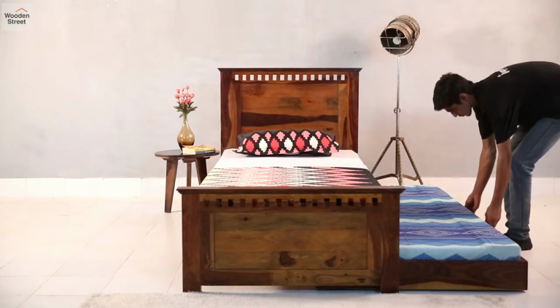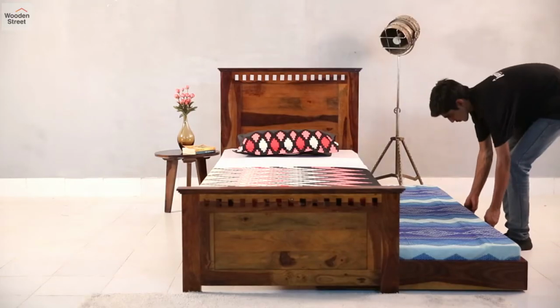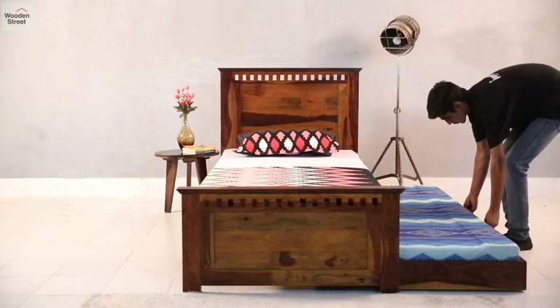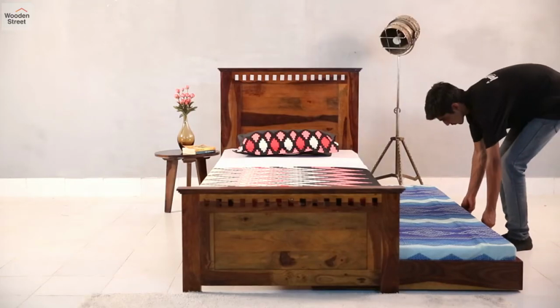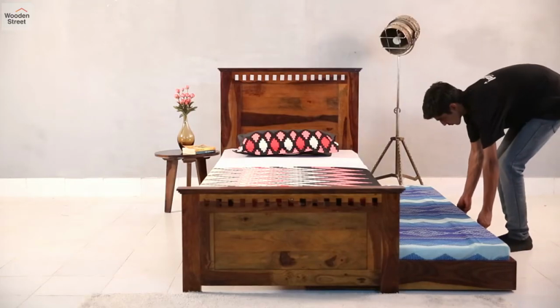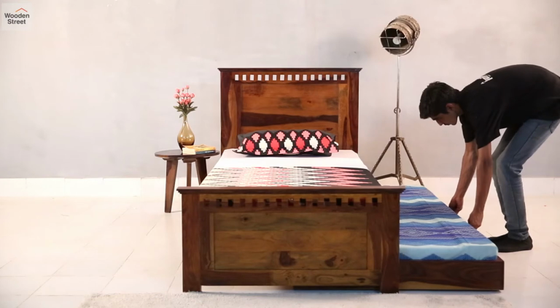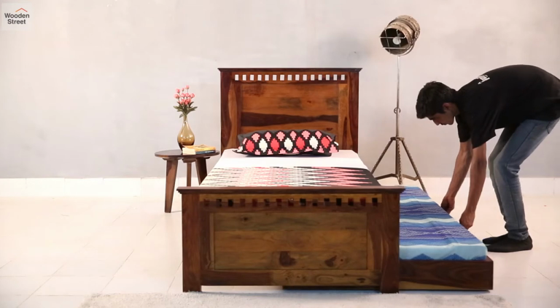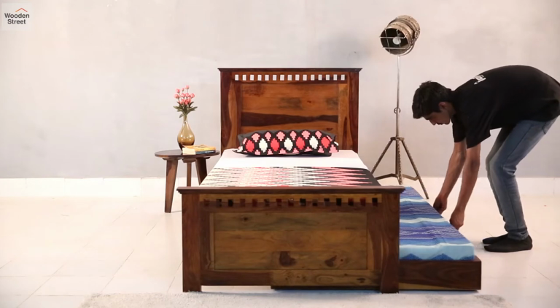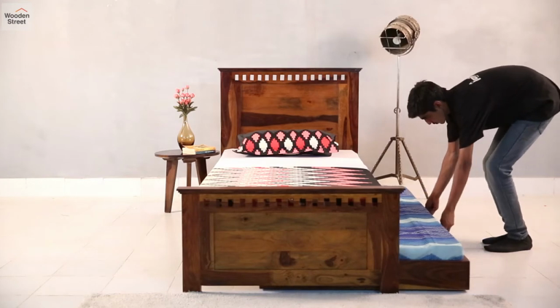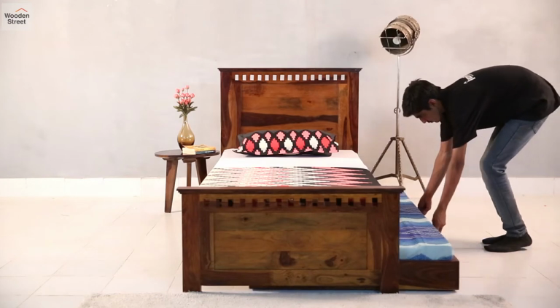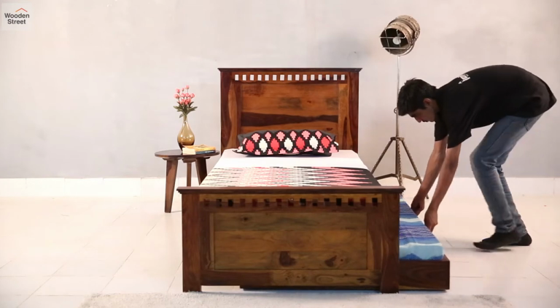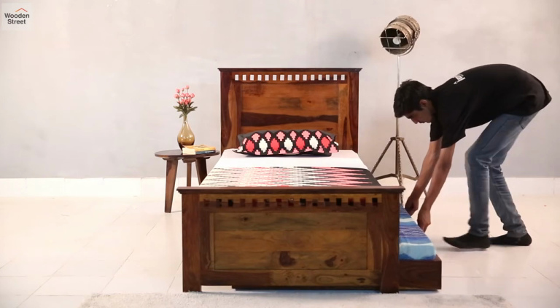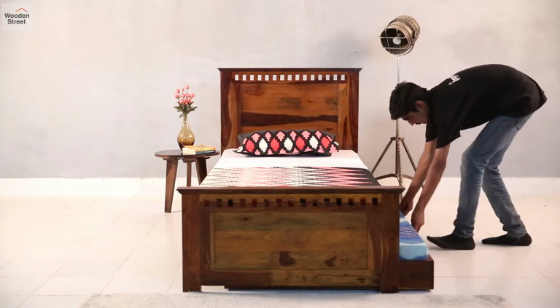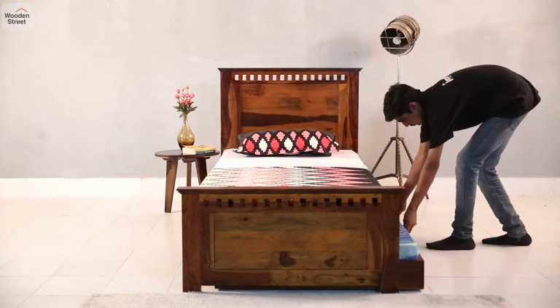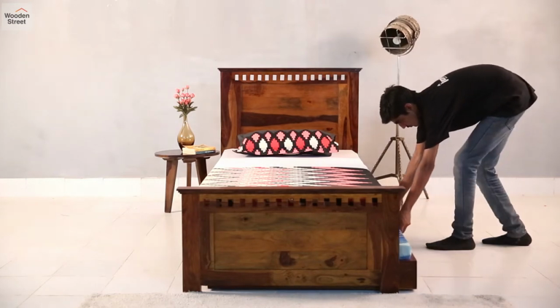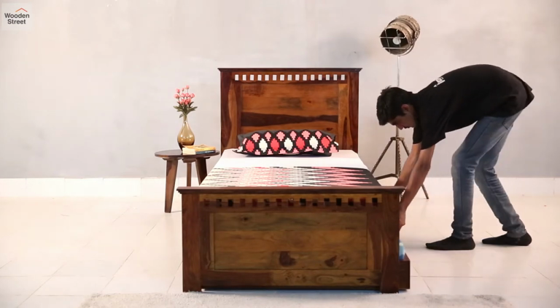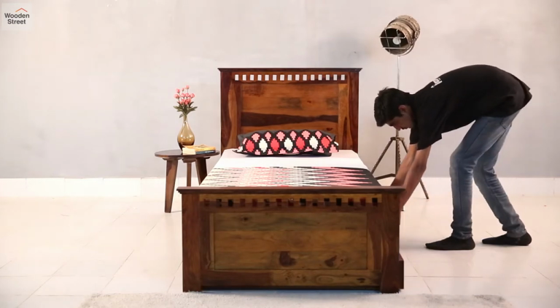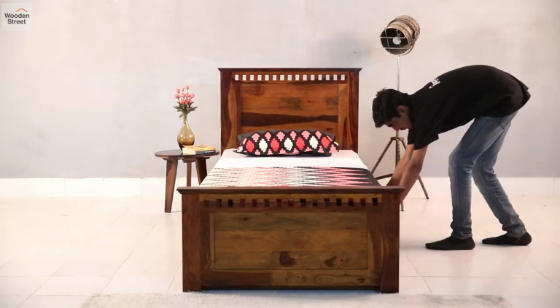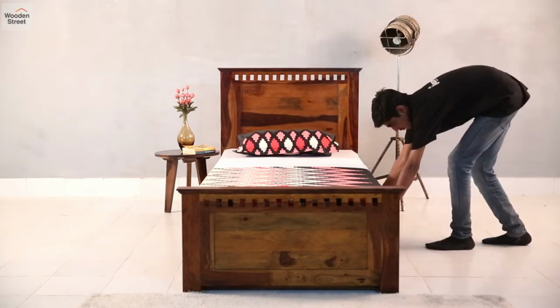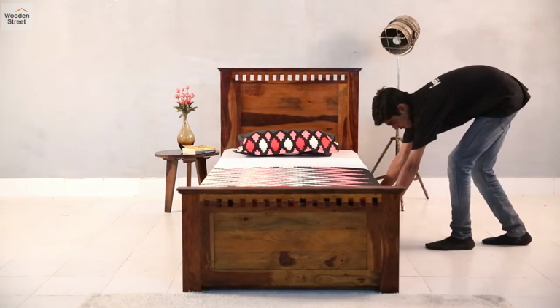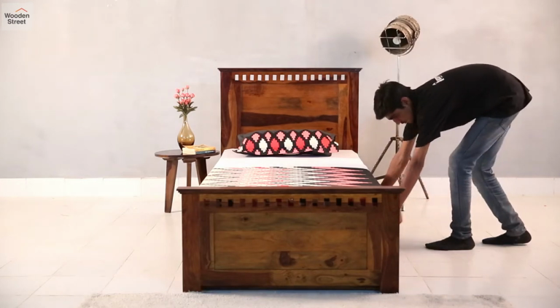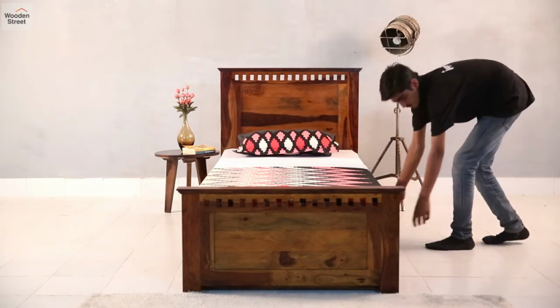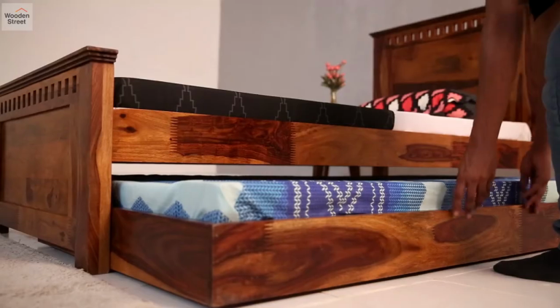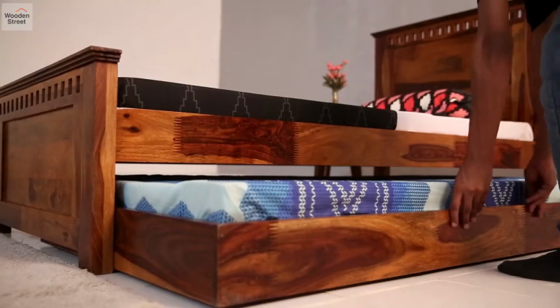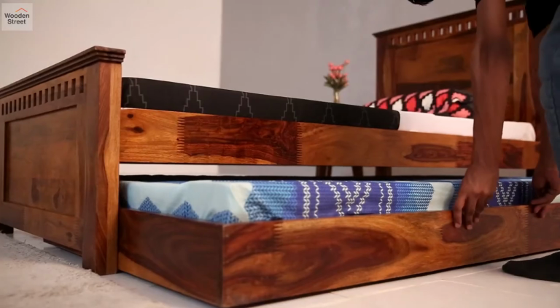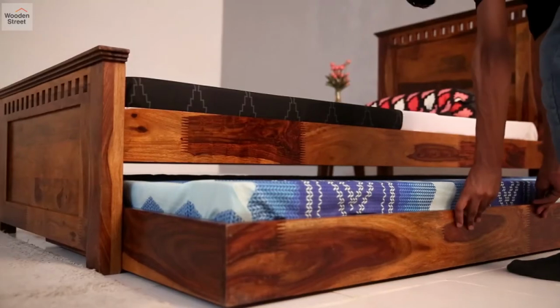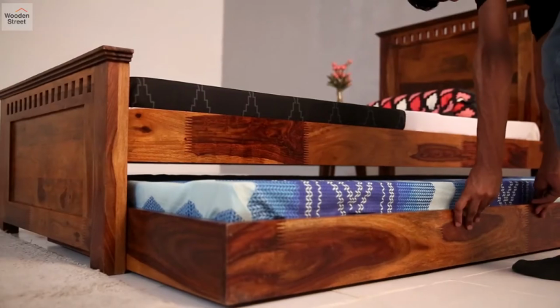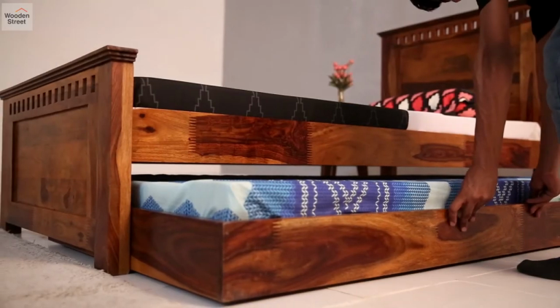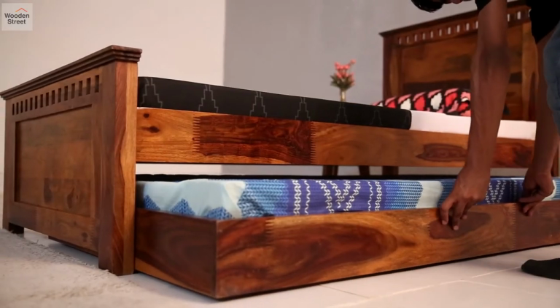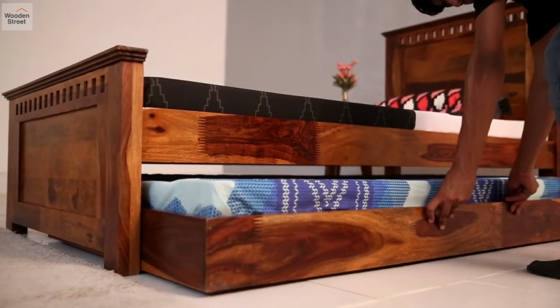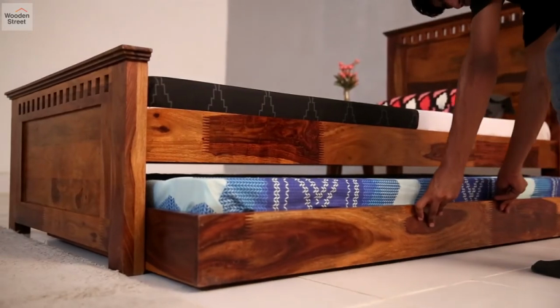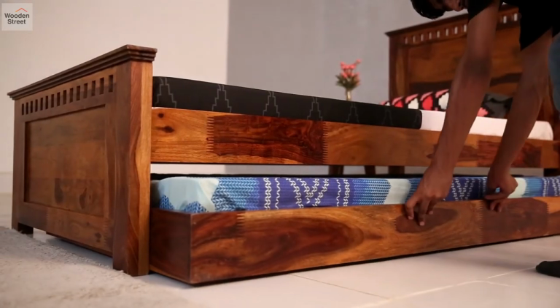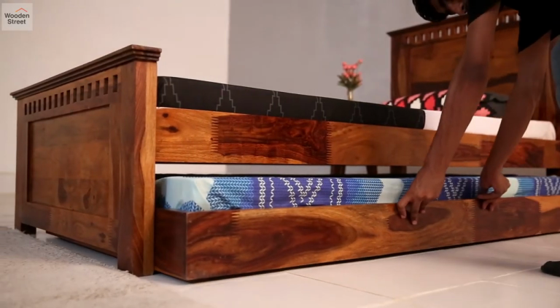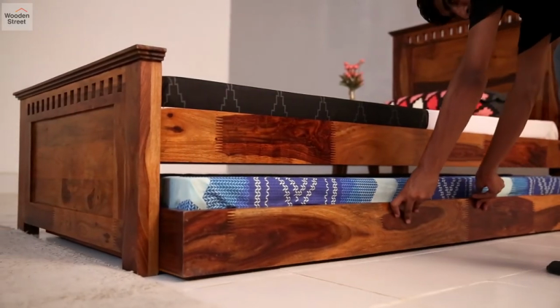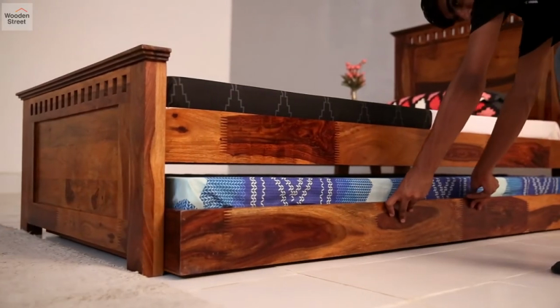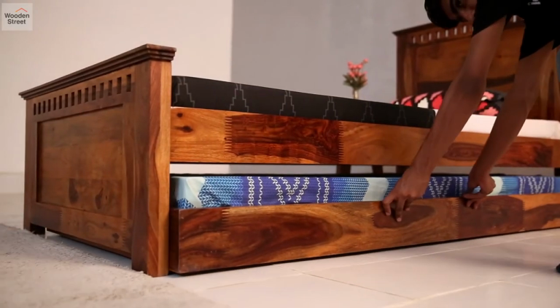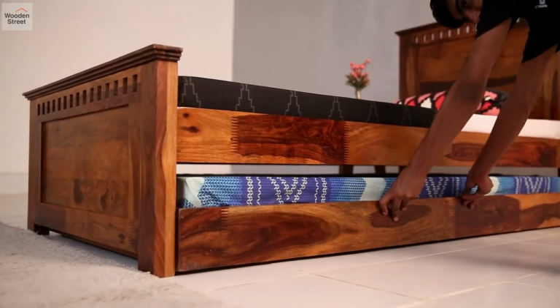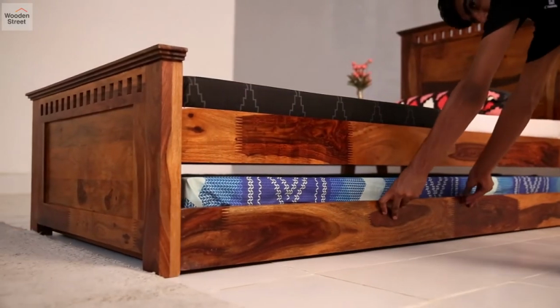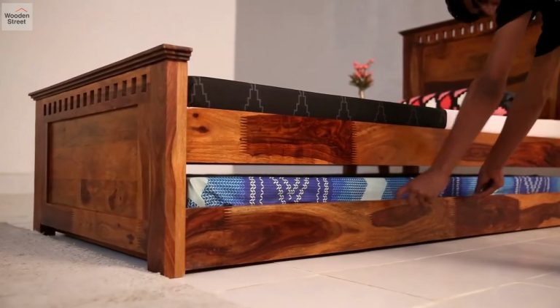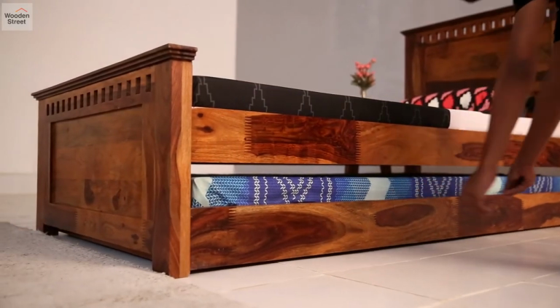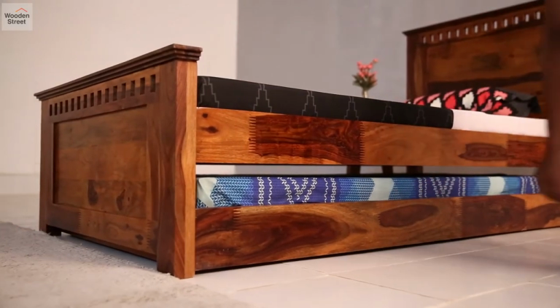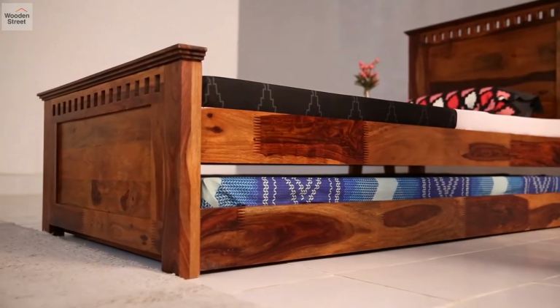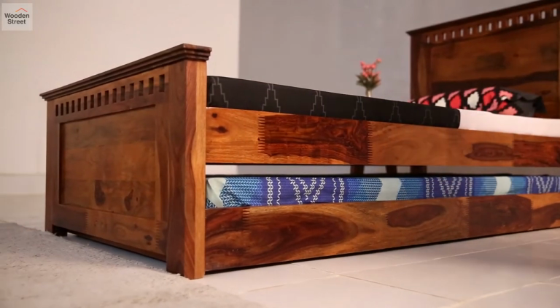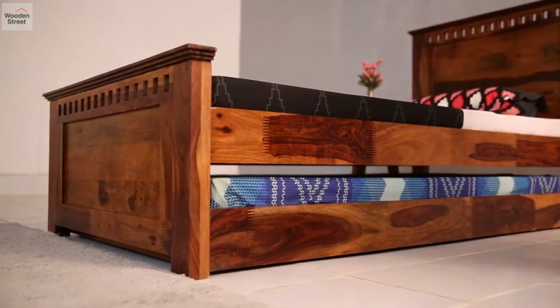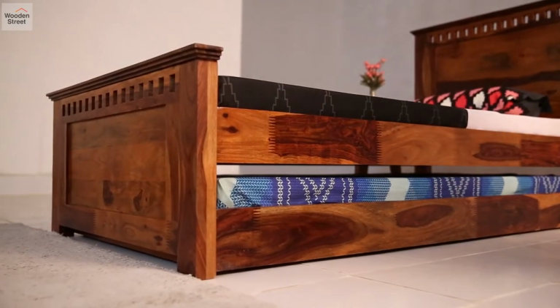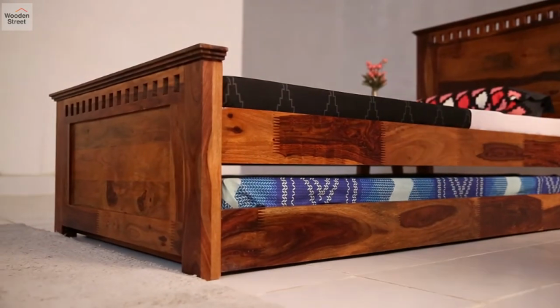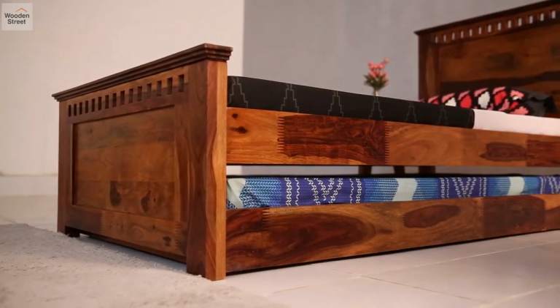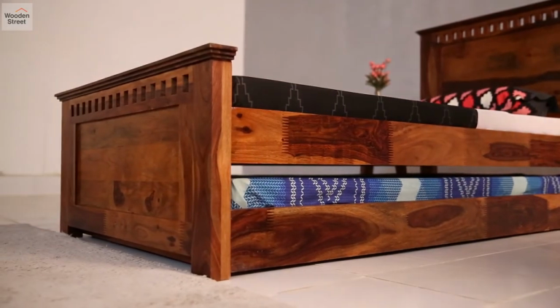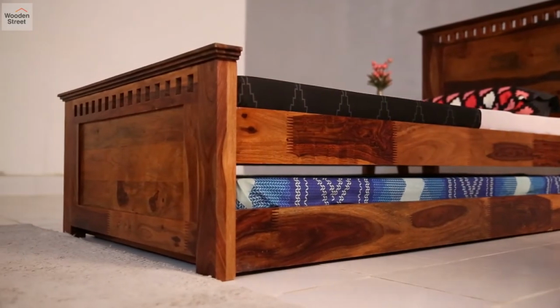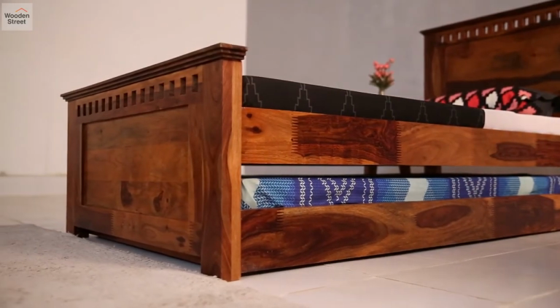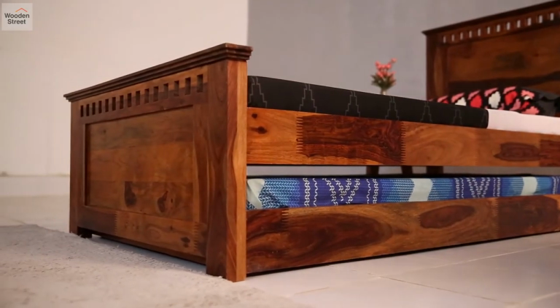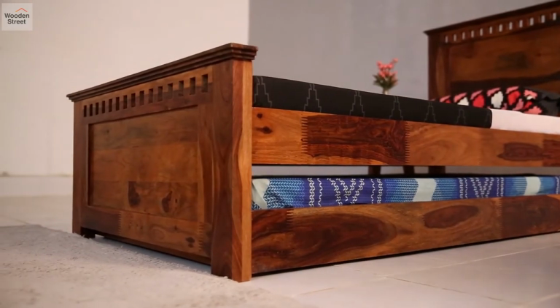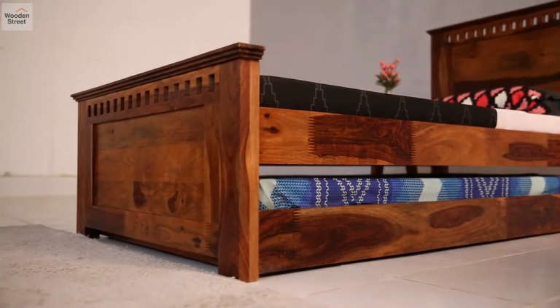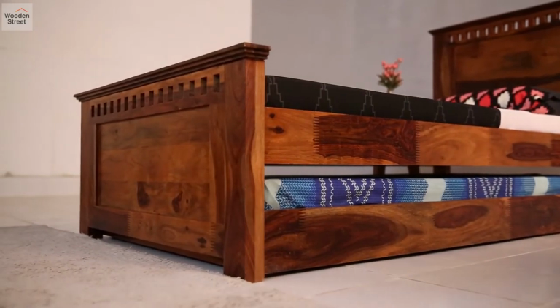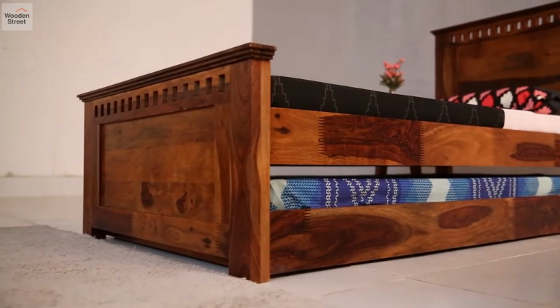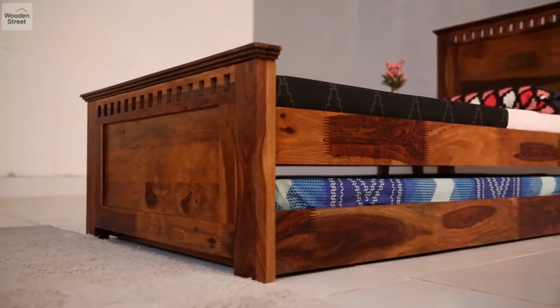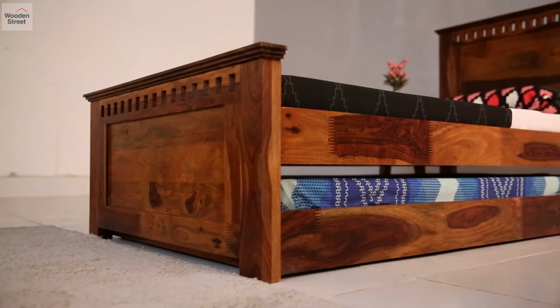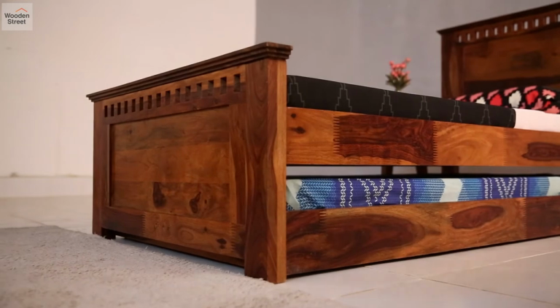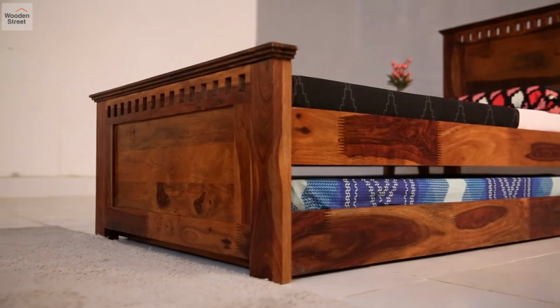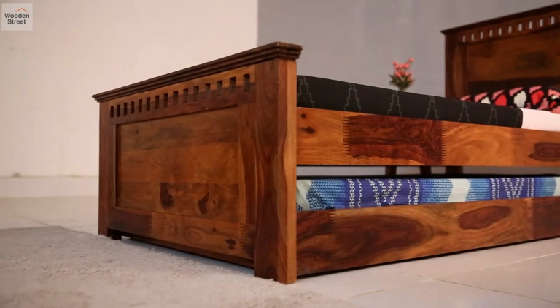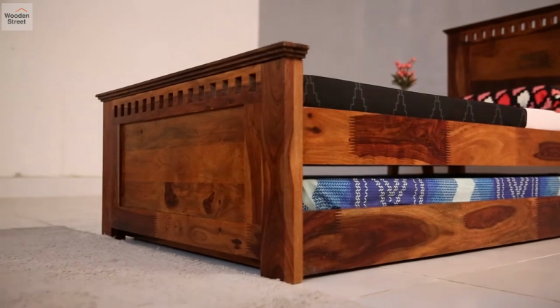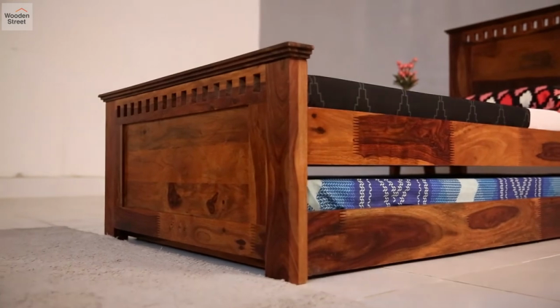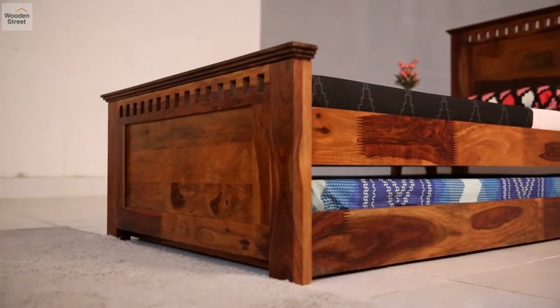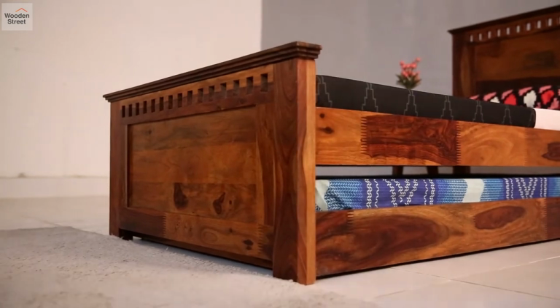With a good clearance under the main bed, the extendable trundle is supported by wheels which makes it very easy to draw out and use.